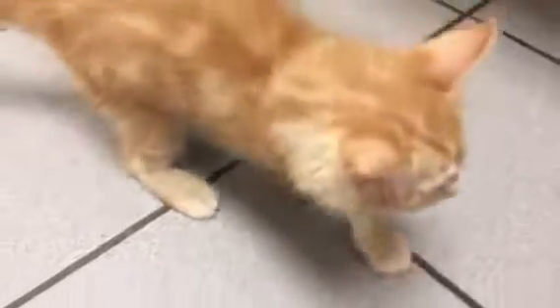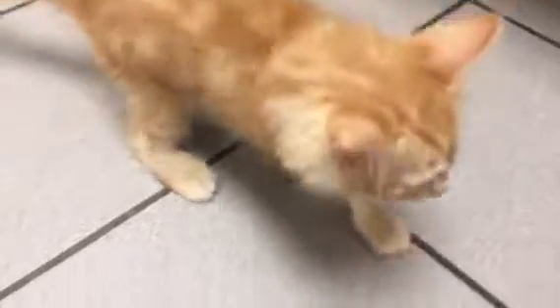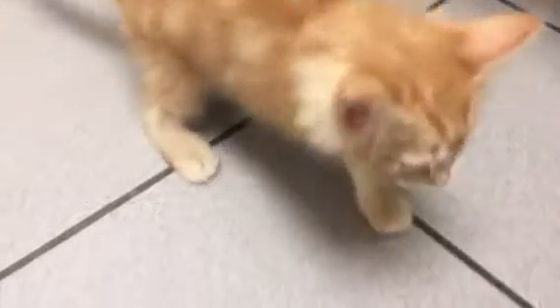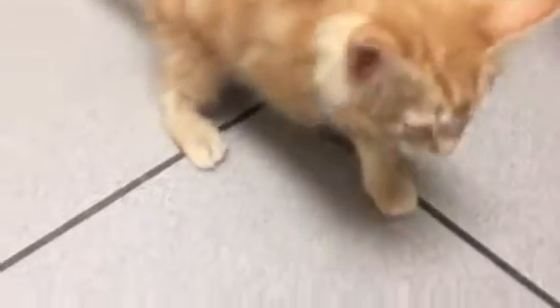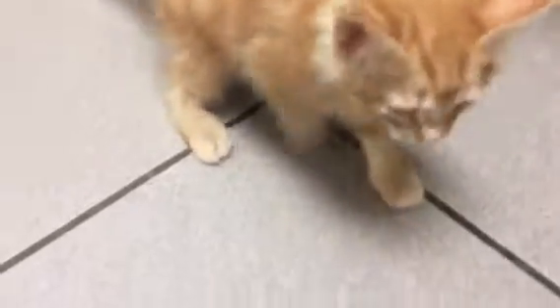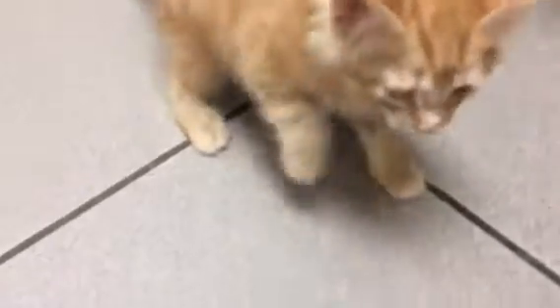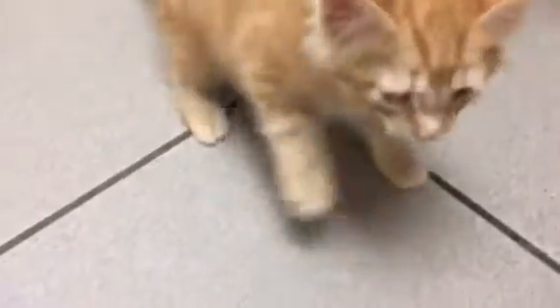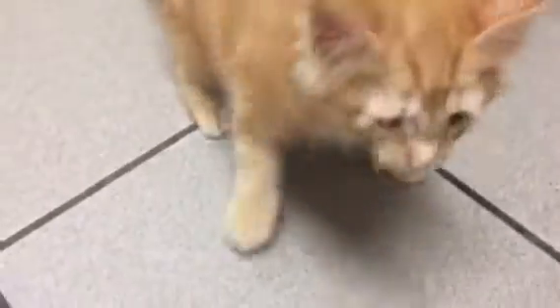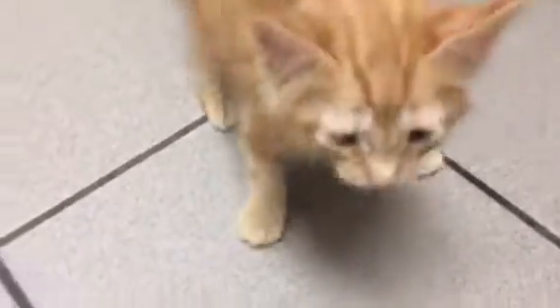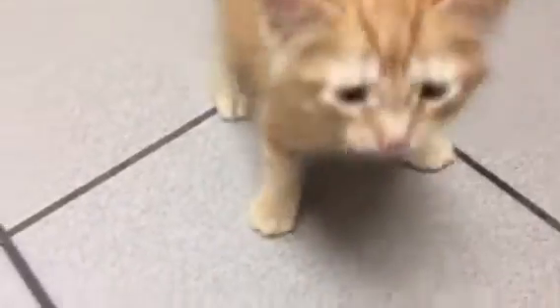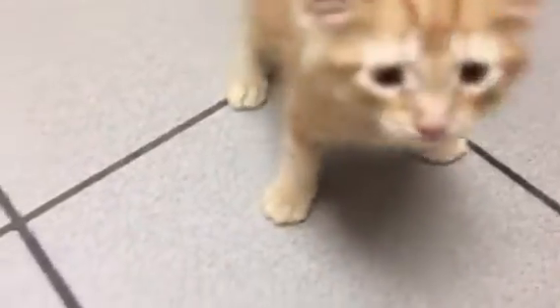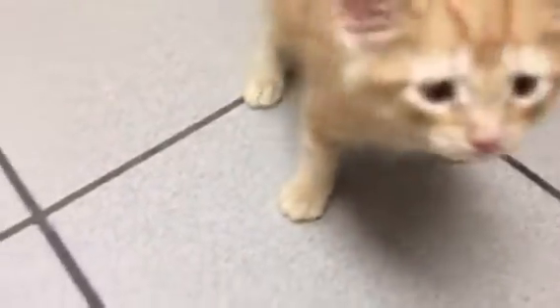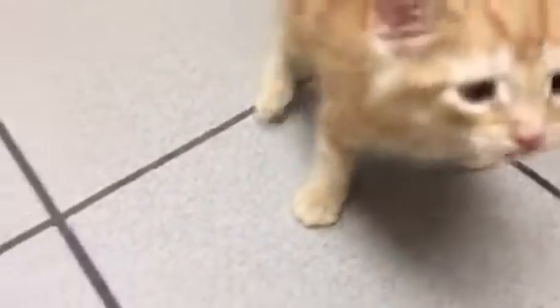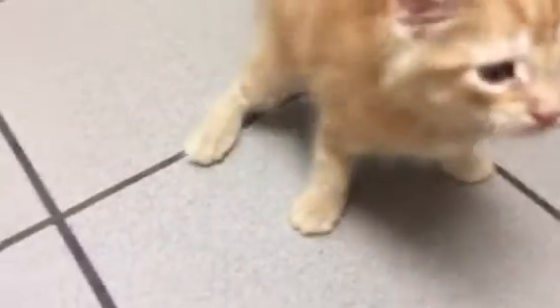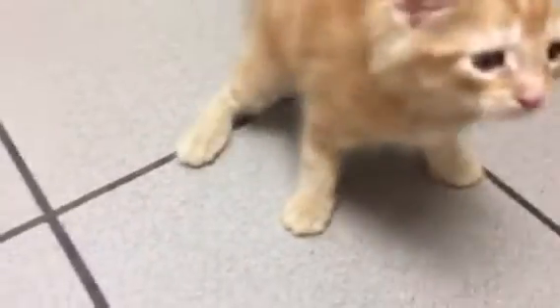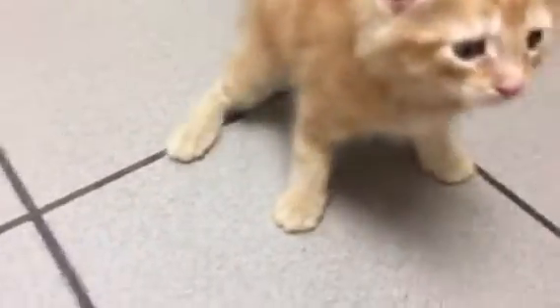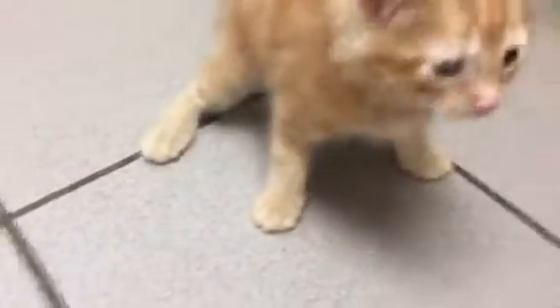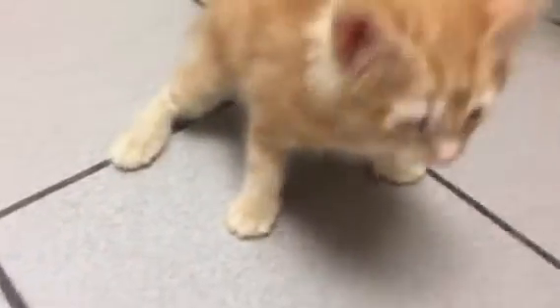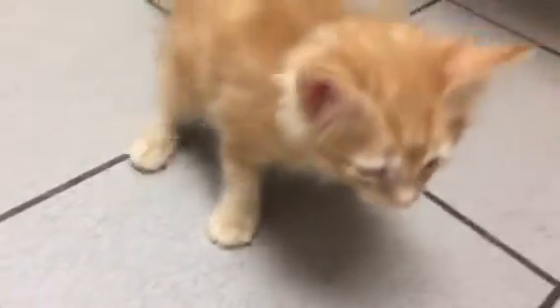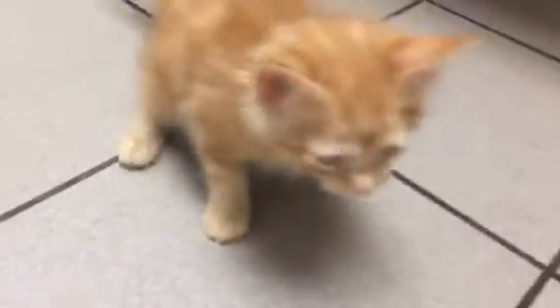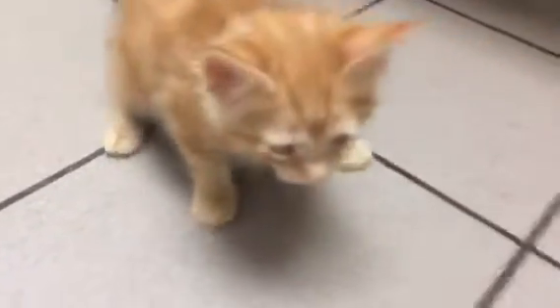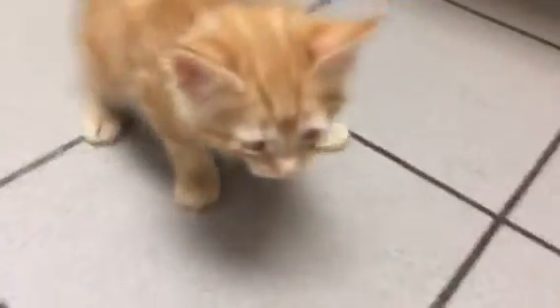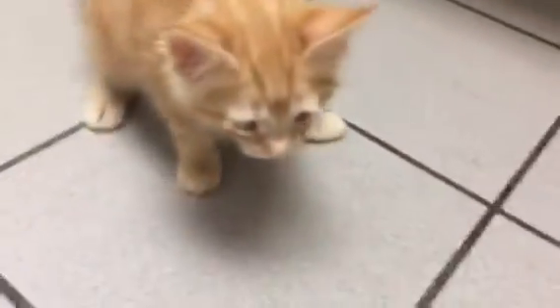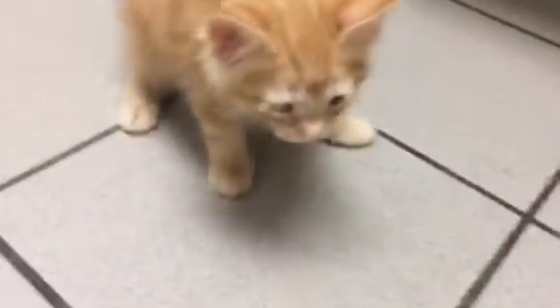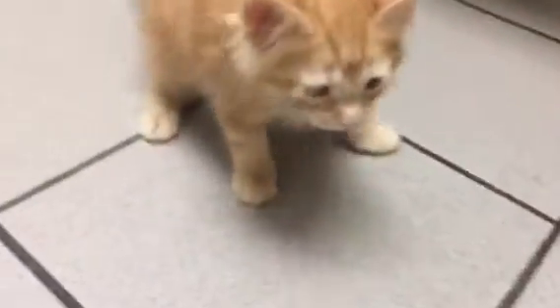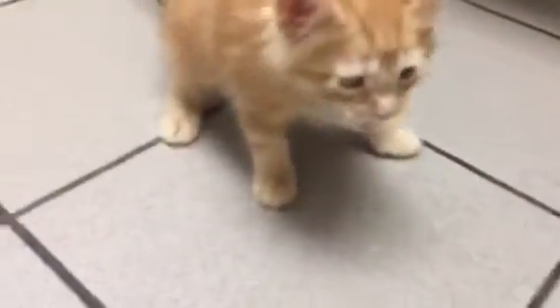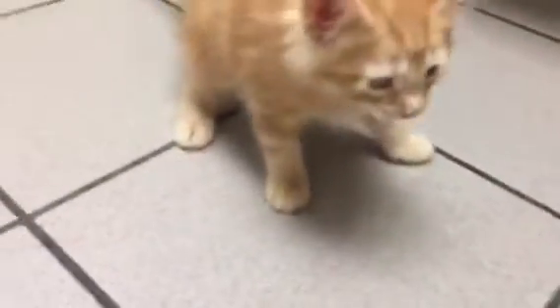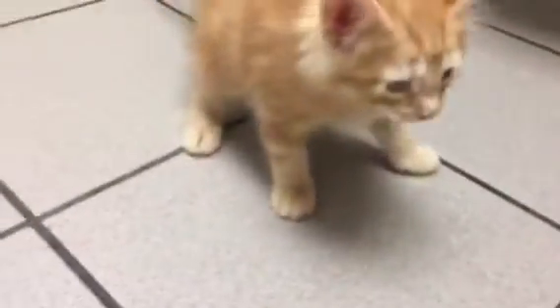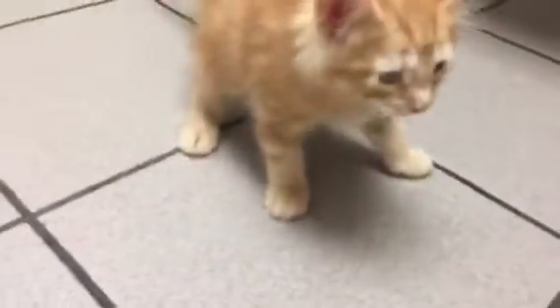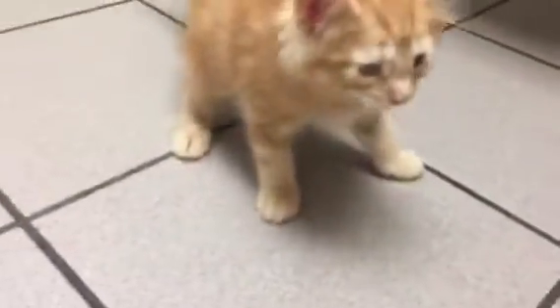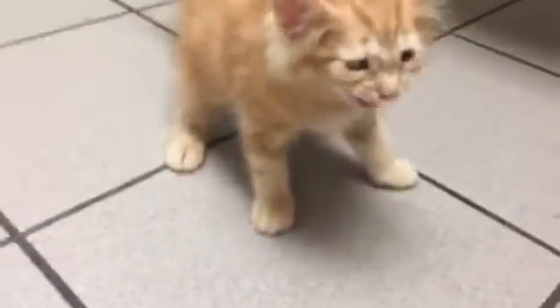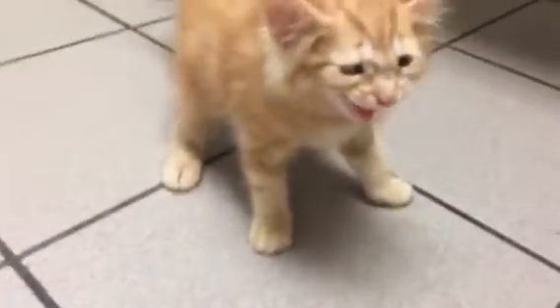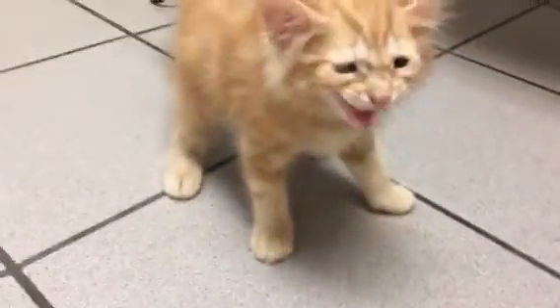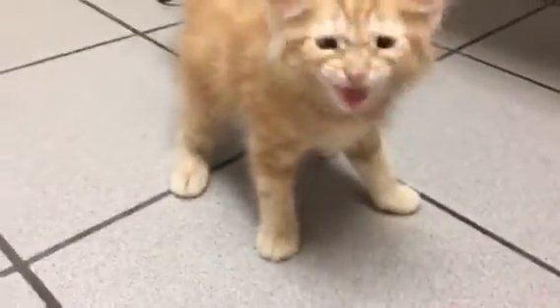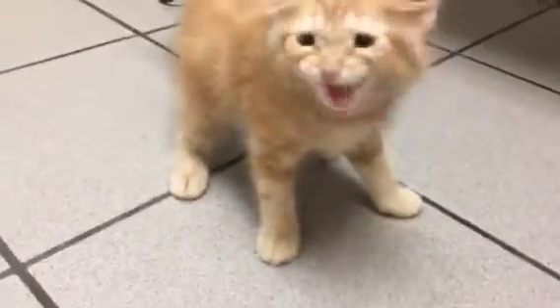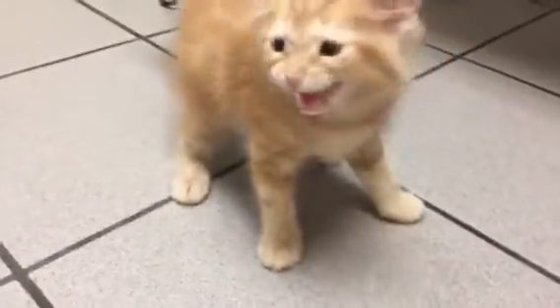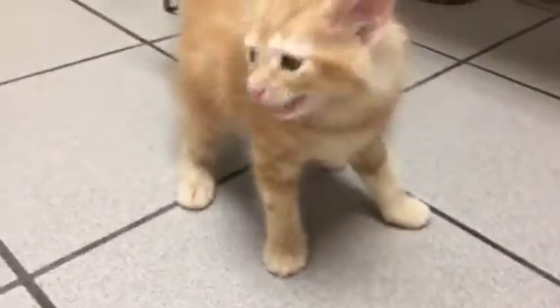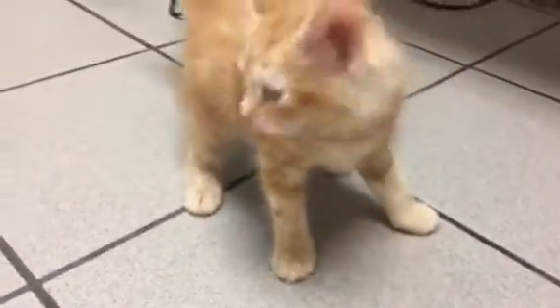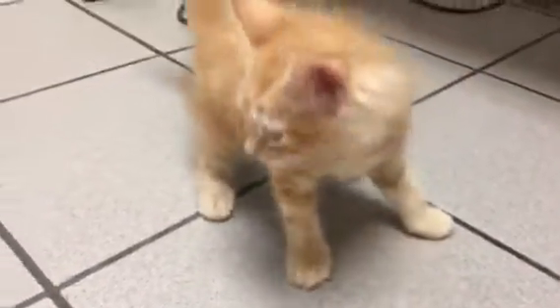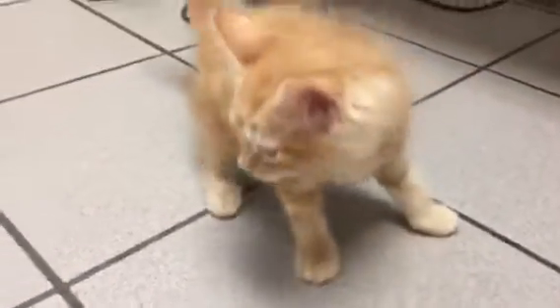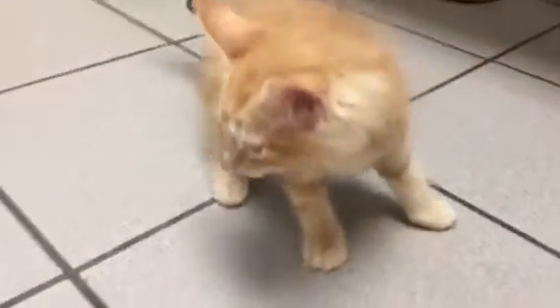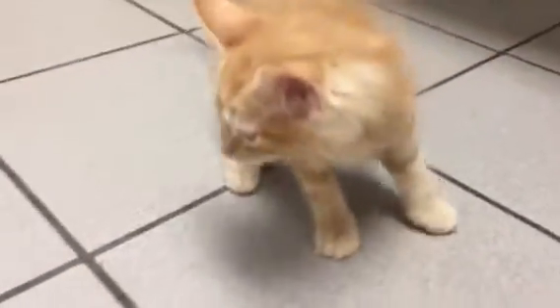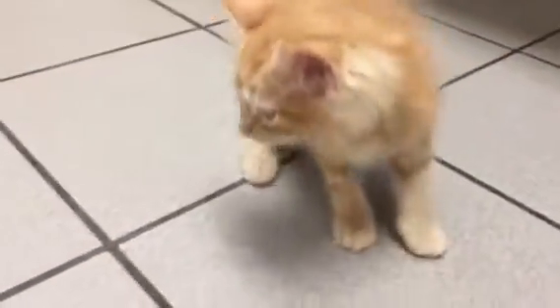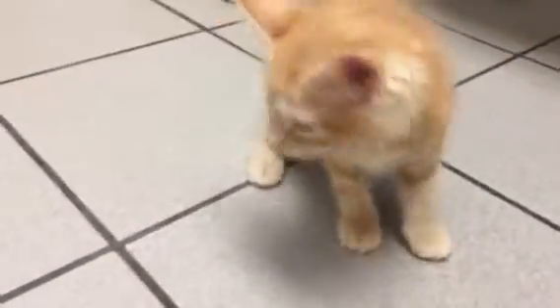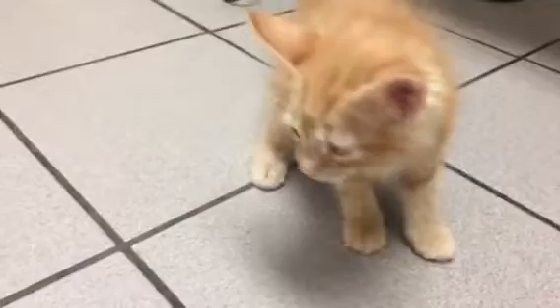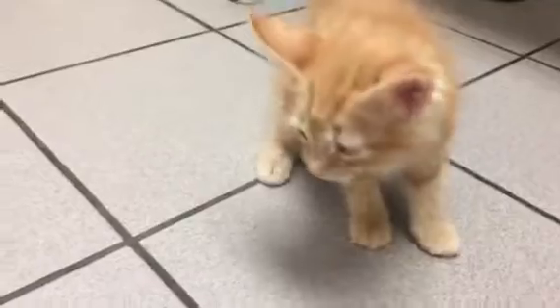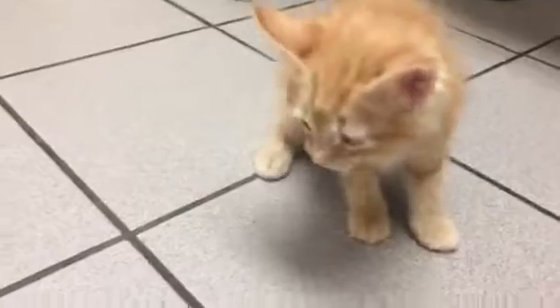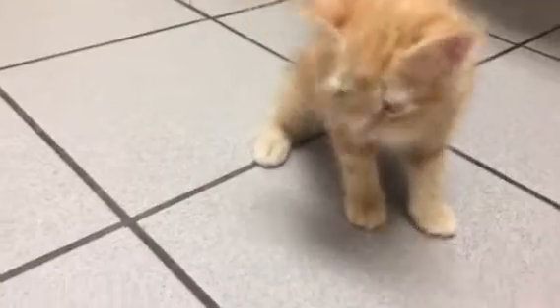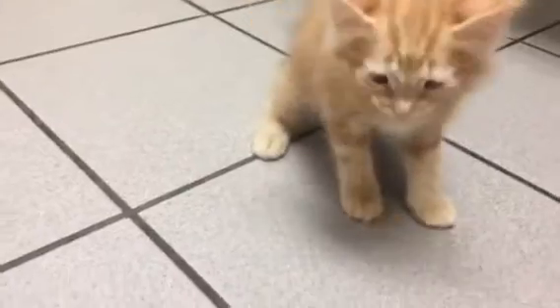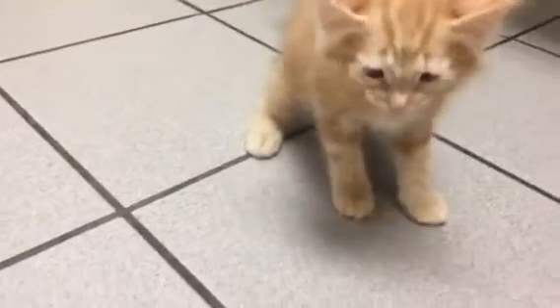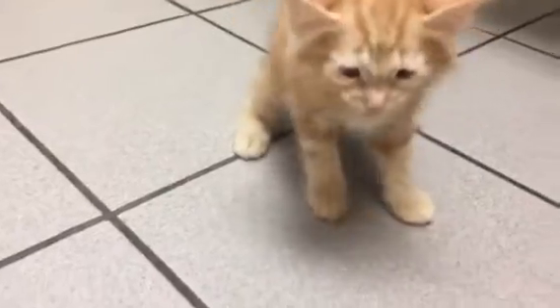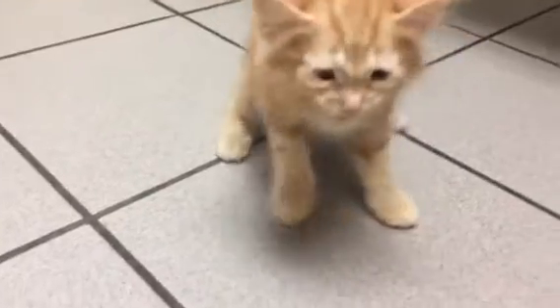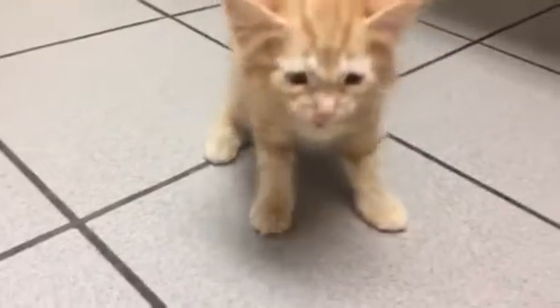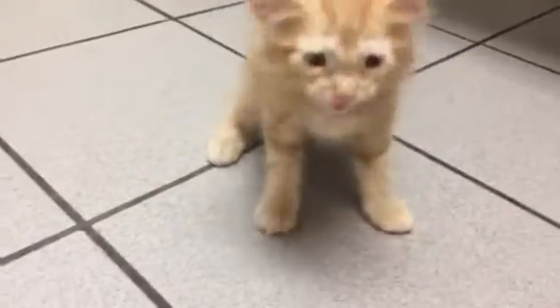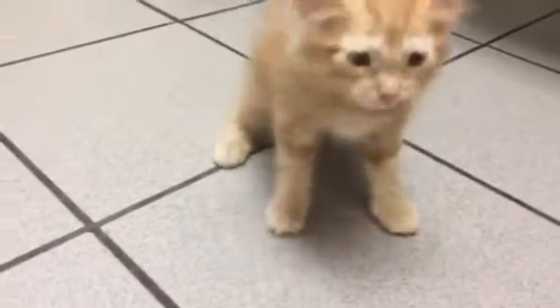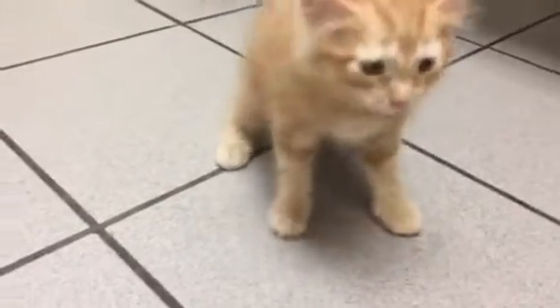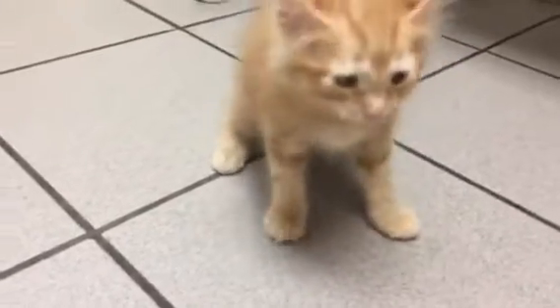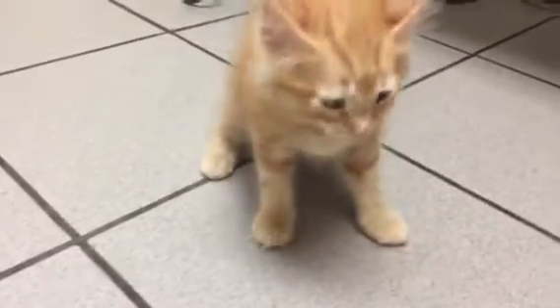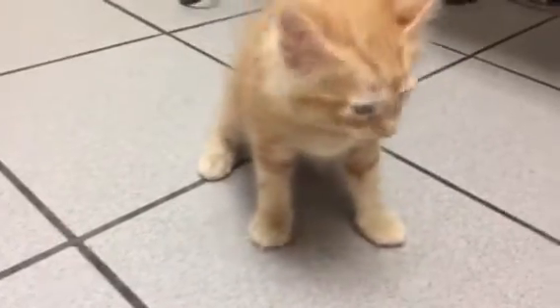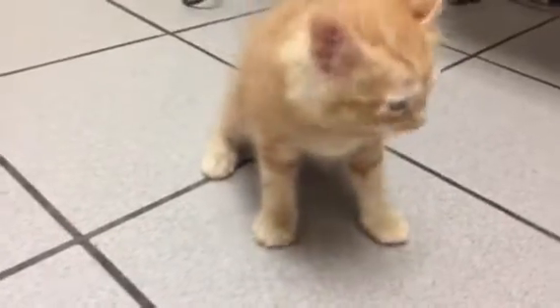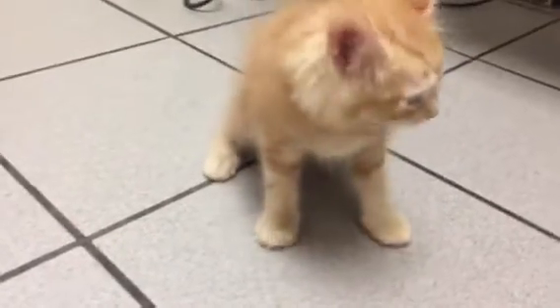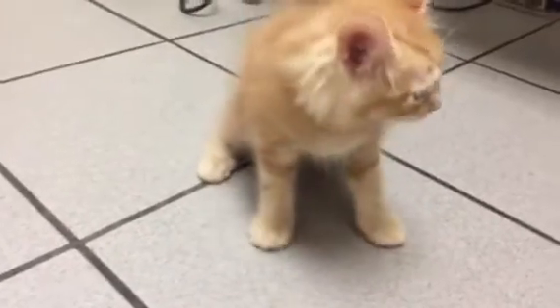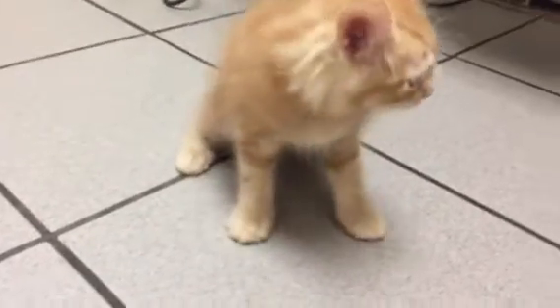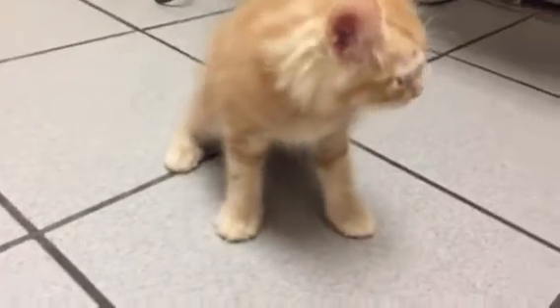Hi everybody, it's Dr. Magnifico from JRS Full Vet and Pauly.com. This is Henry. He is probably almost about two months old, six to eight weeks old.